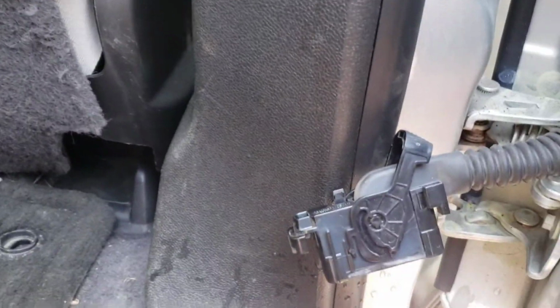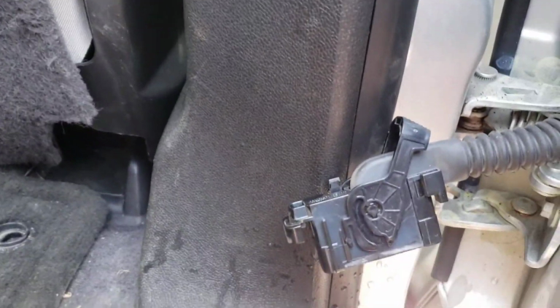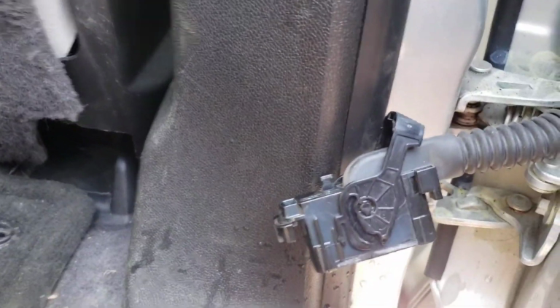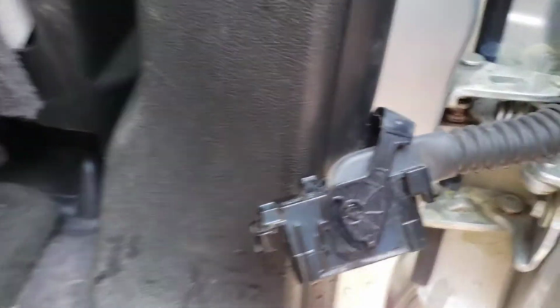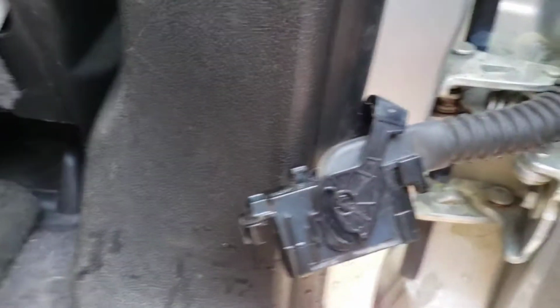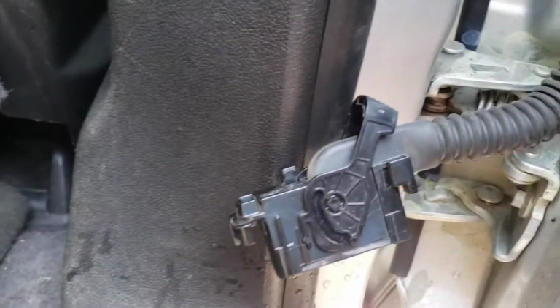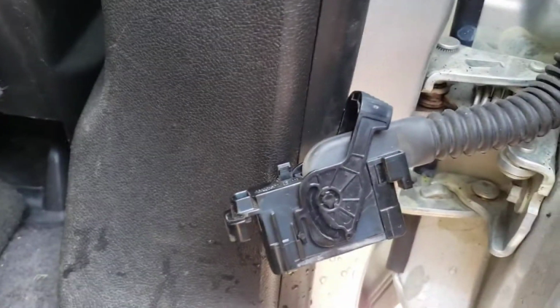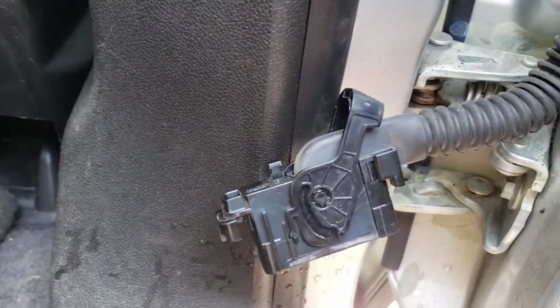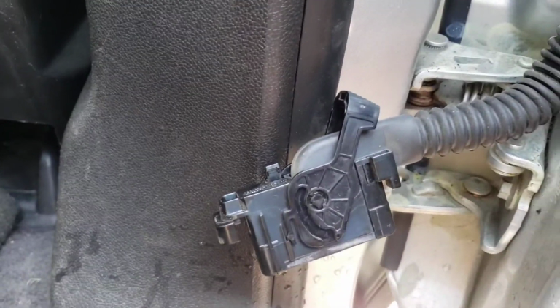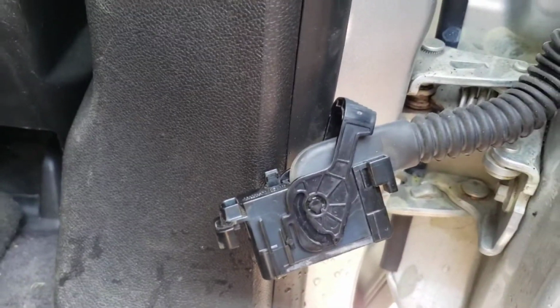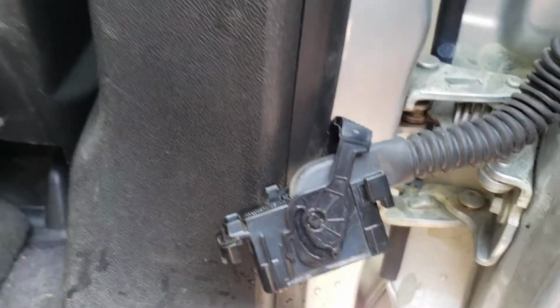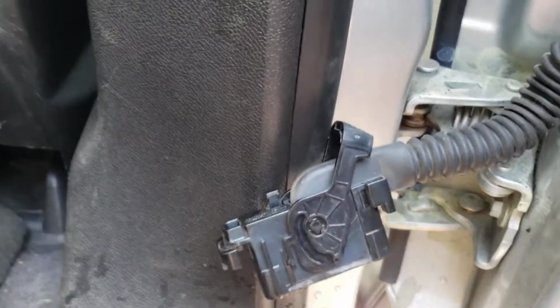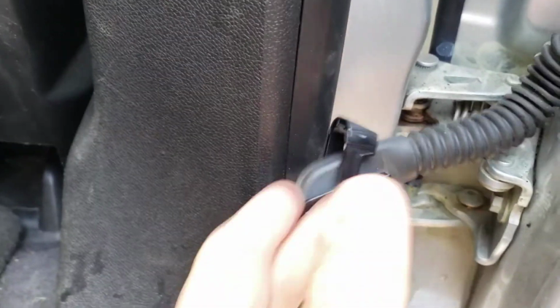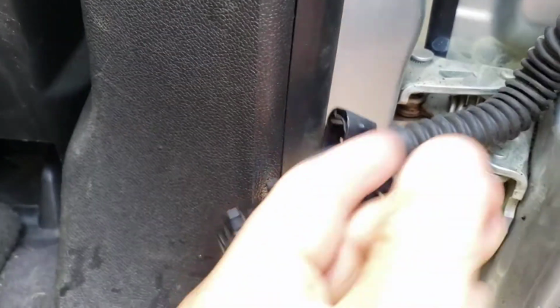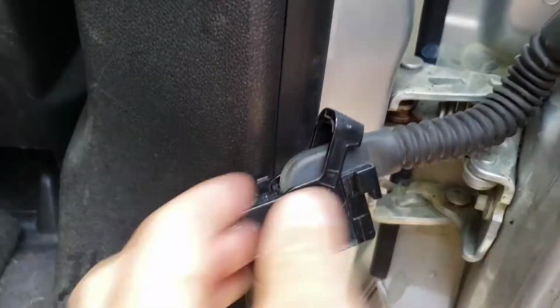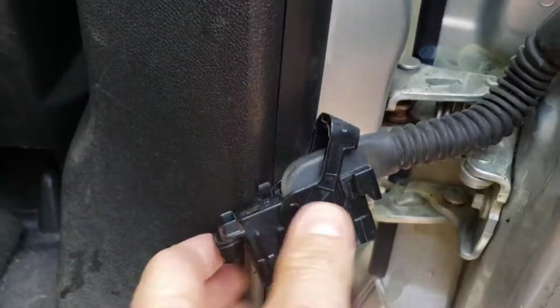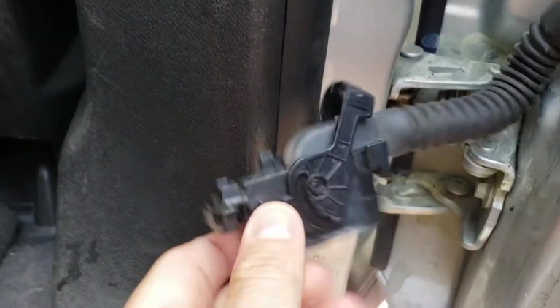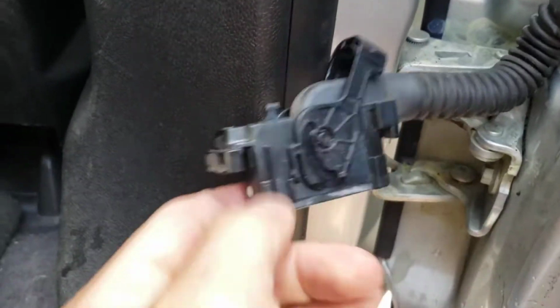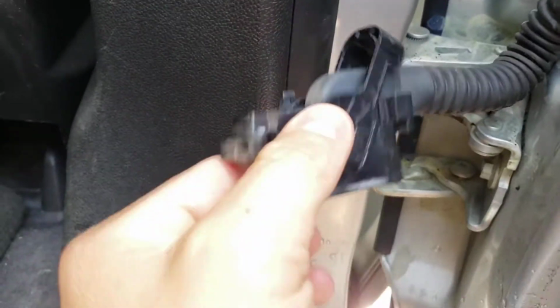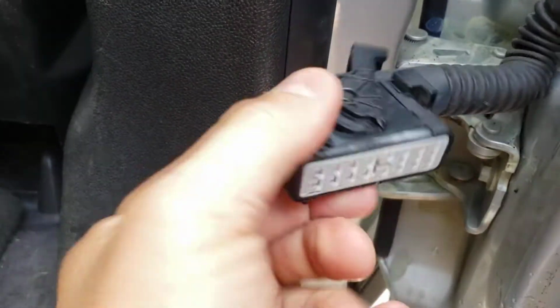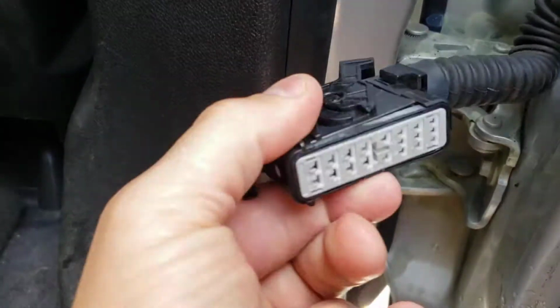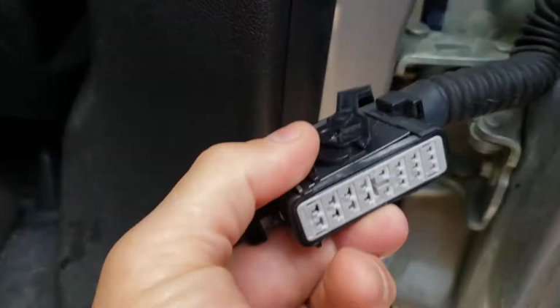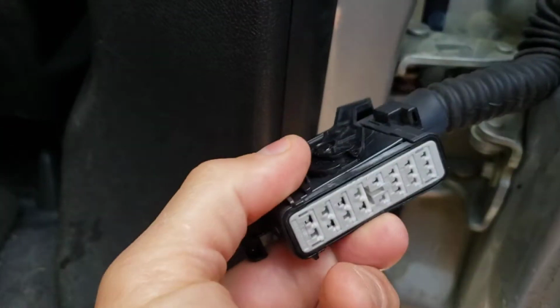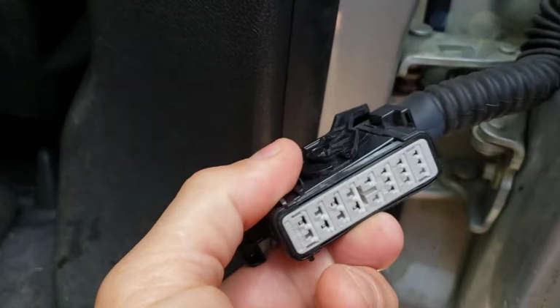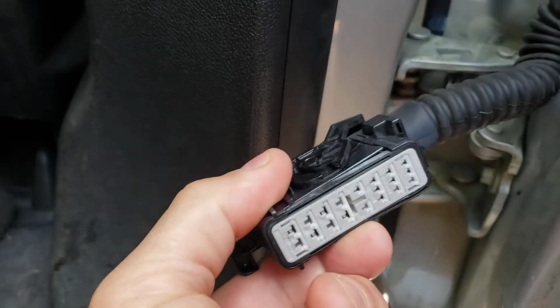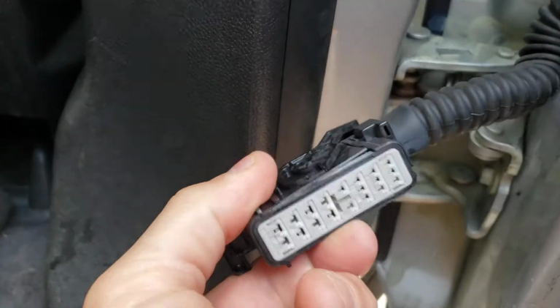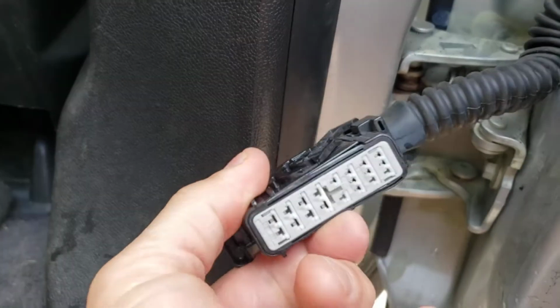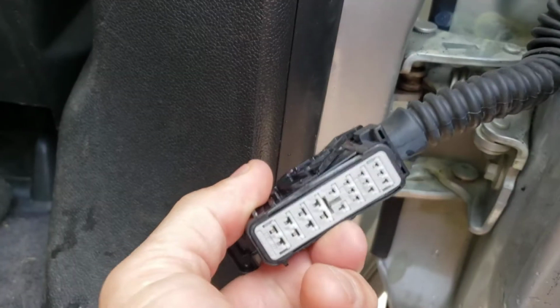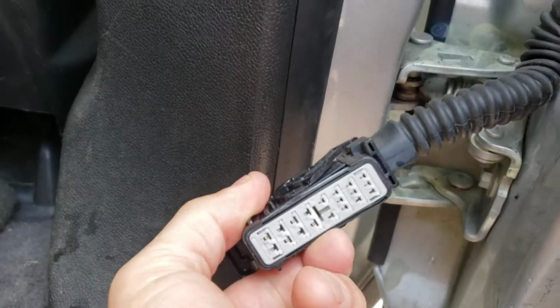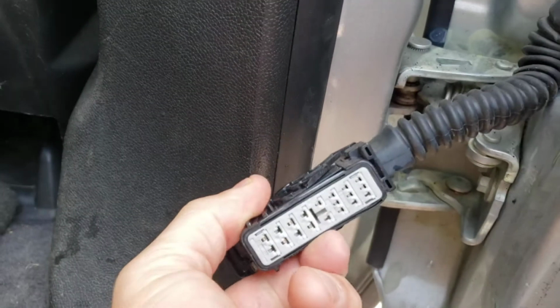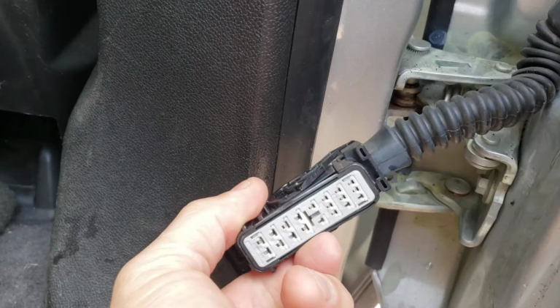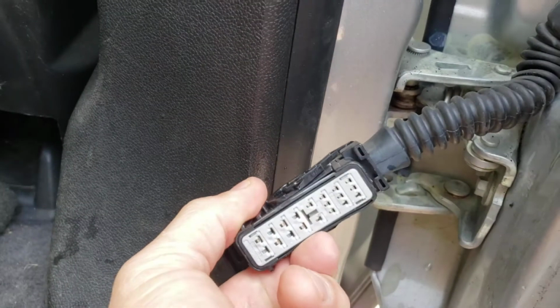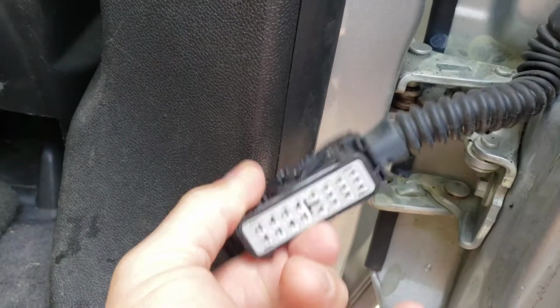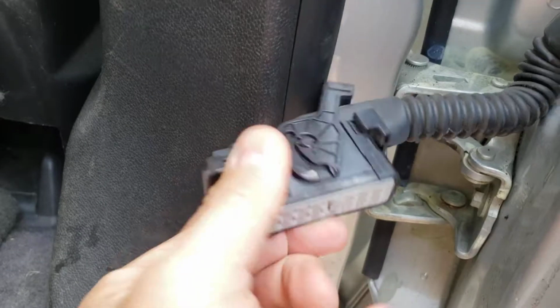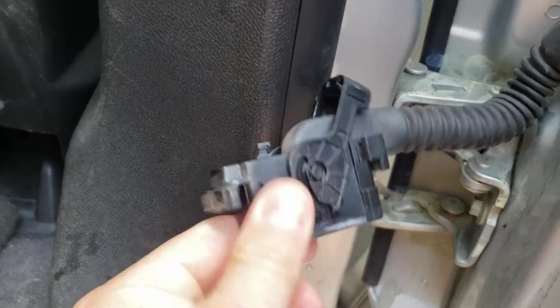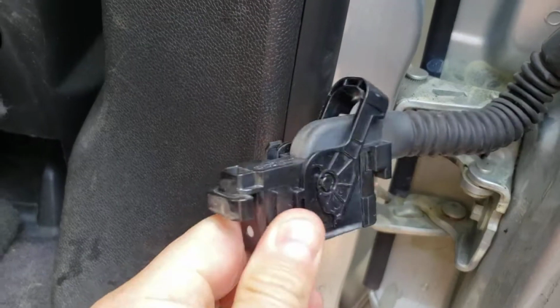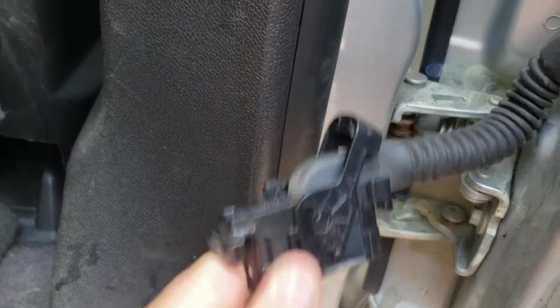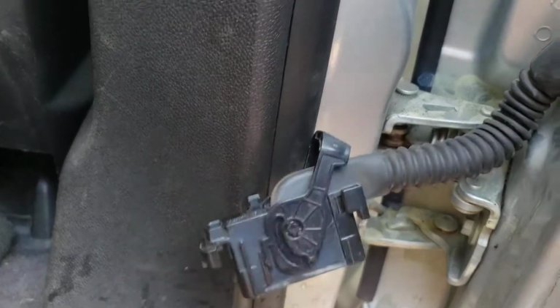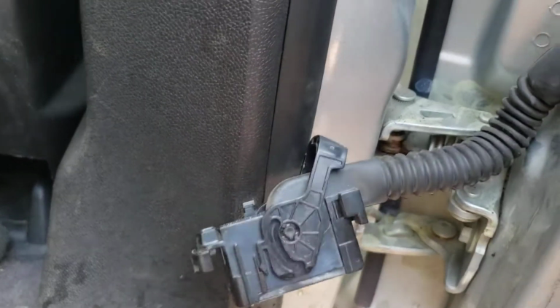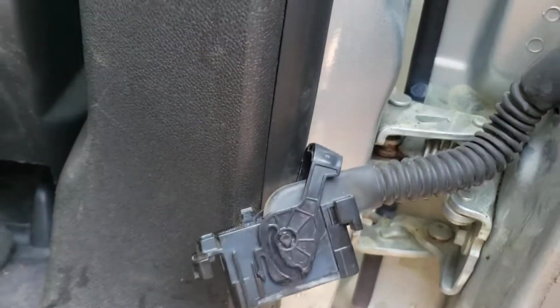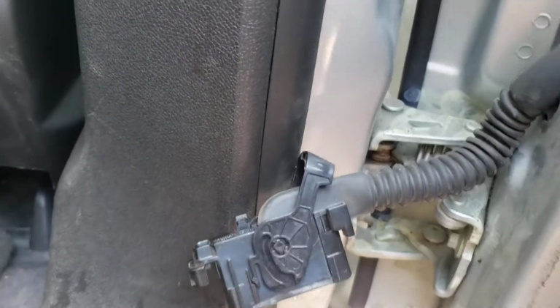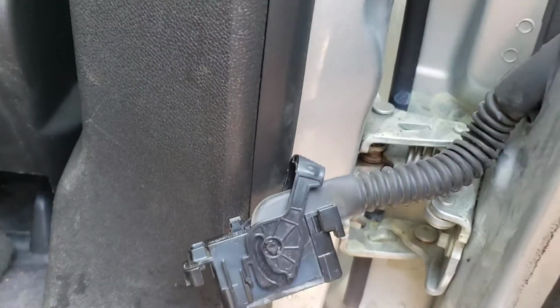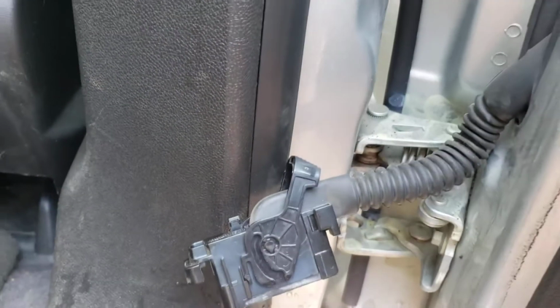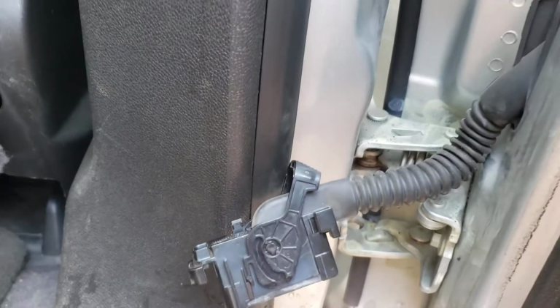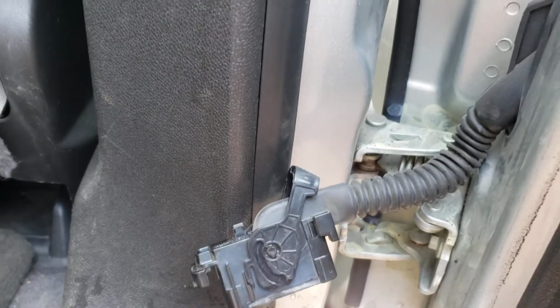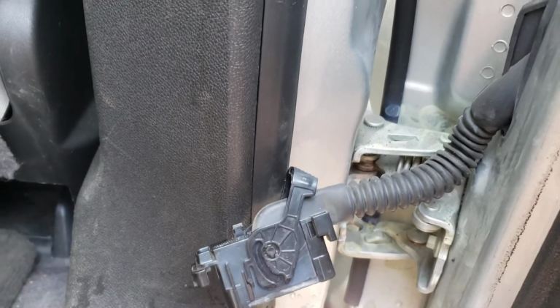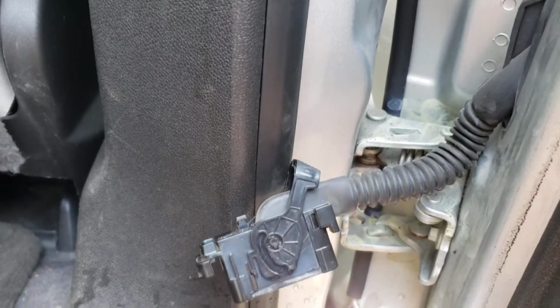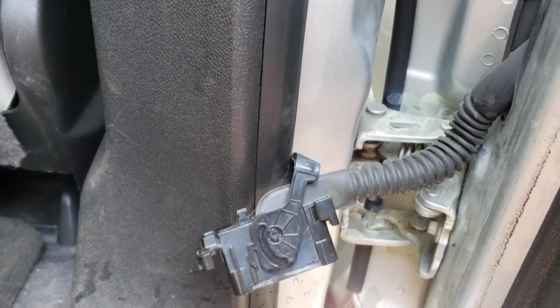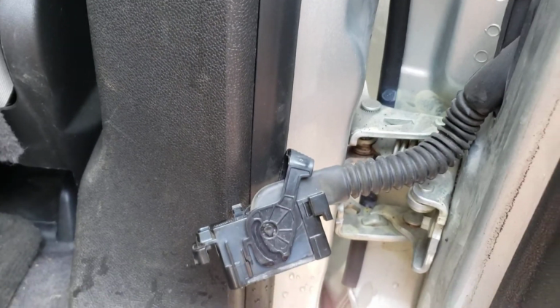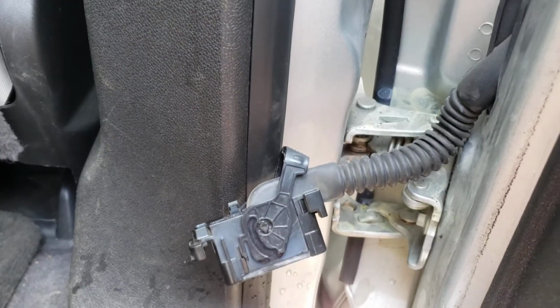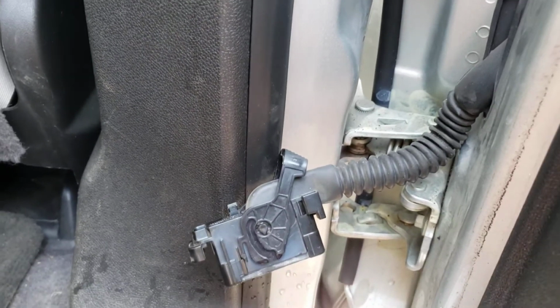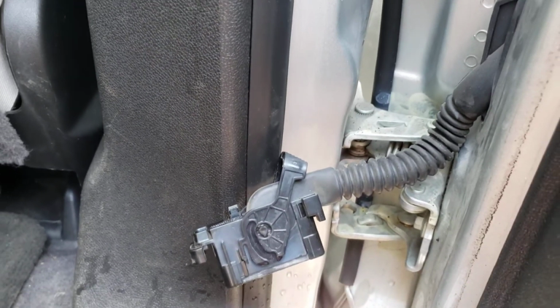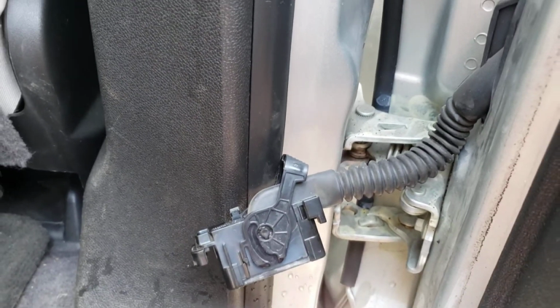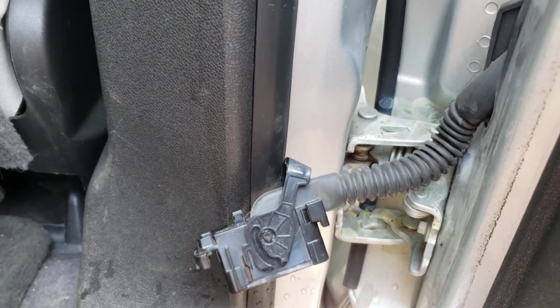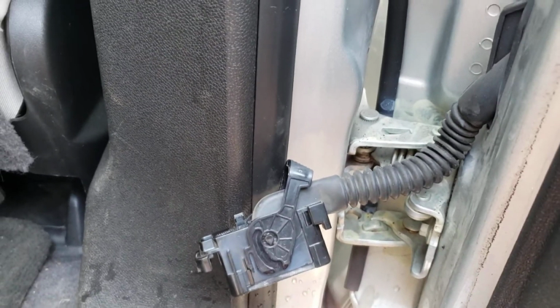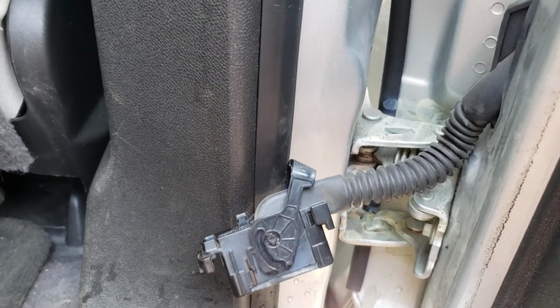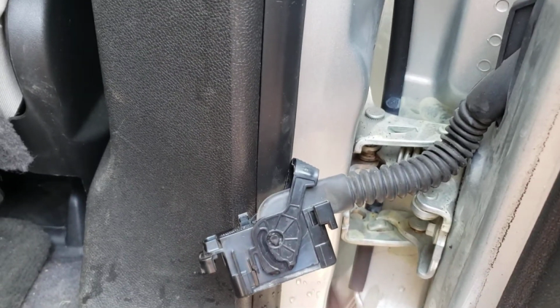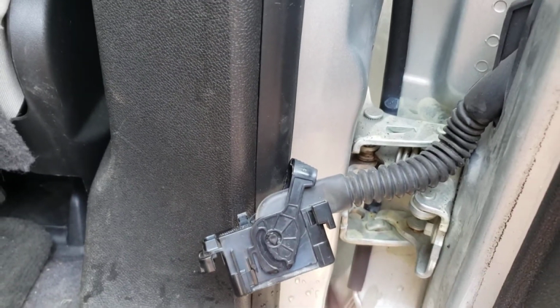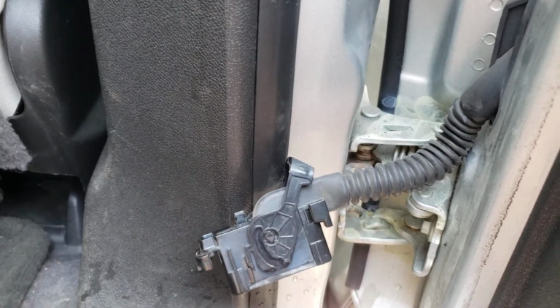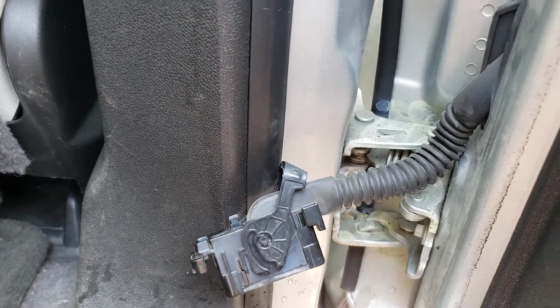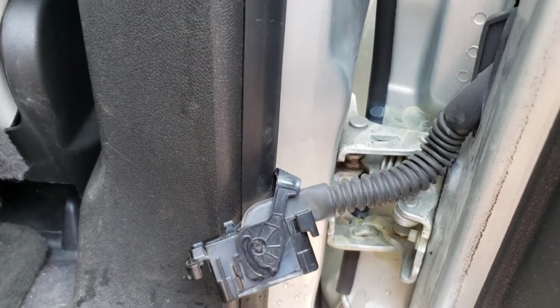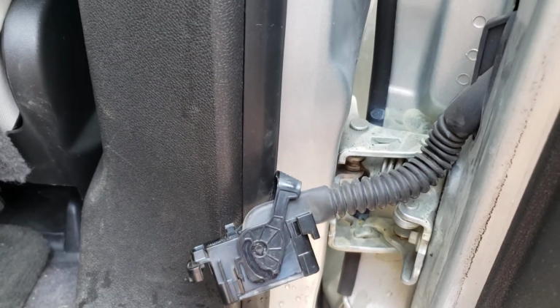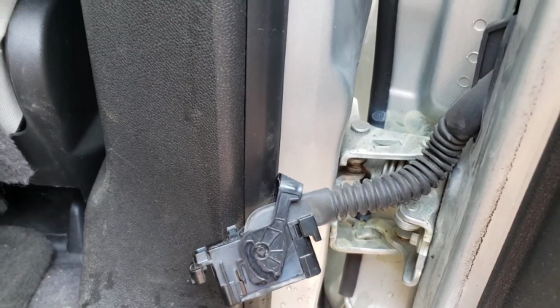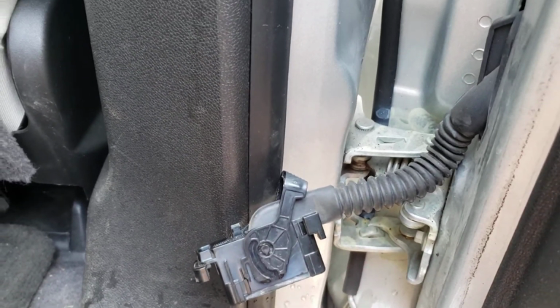So get those connectors off, dump them, maybe spray some cleaner in there to dry them out. Good luck to you — hope it helps.